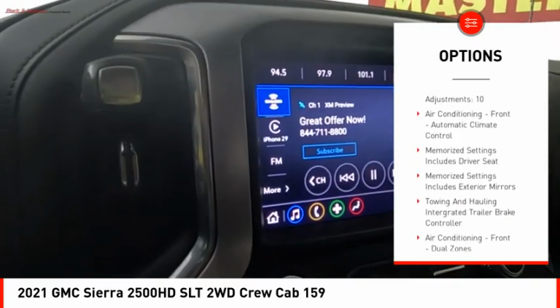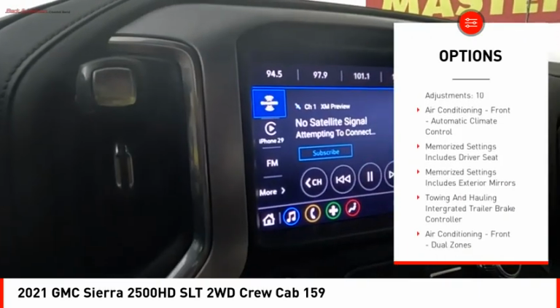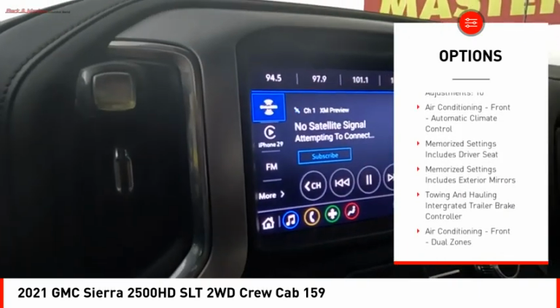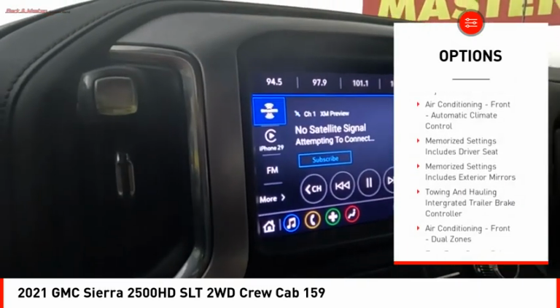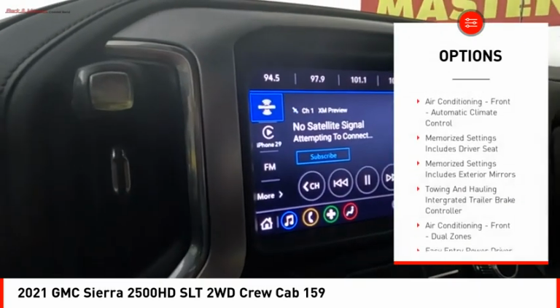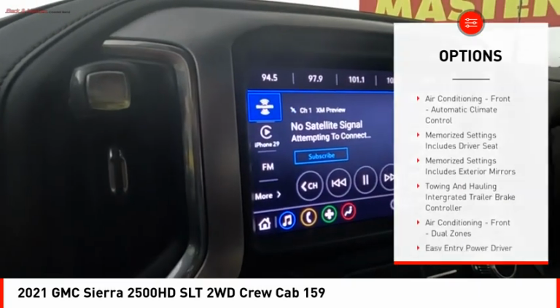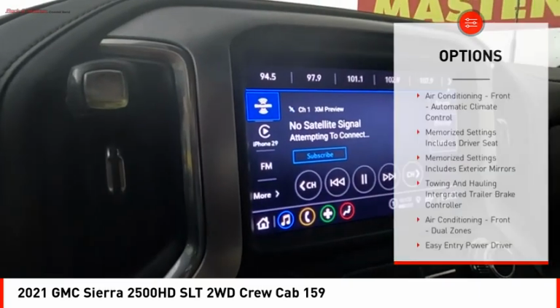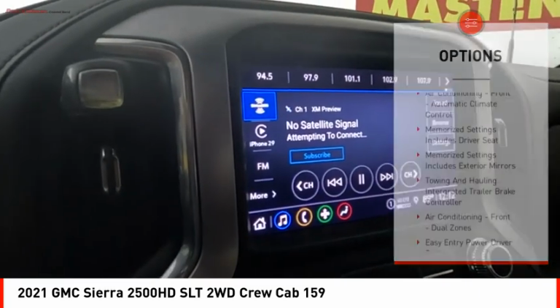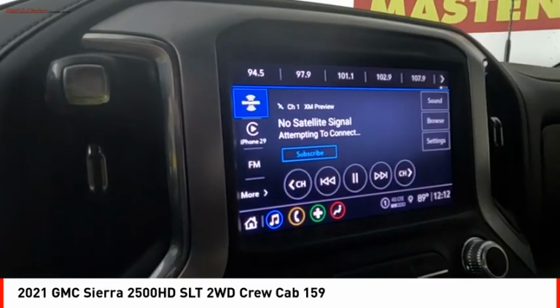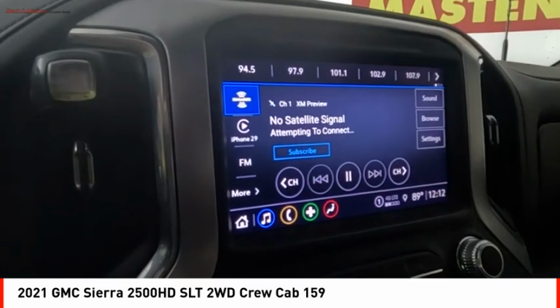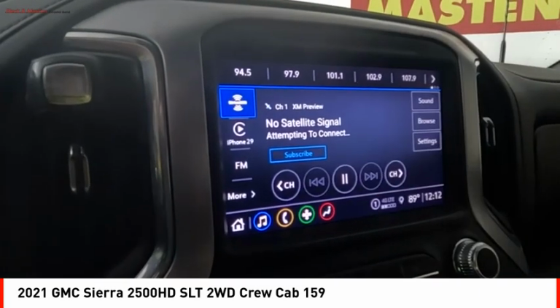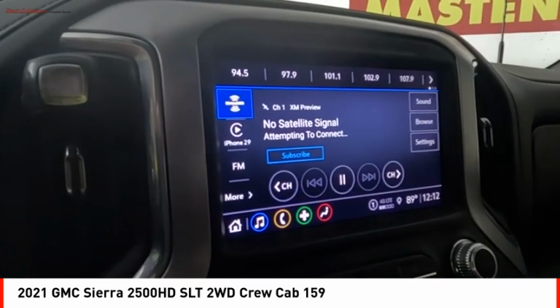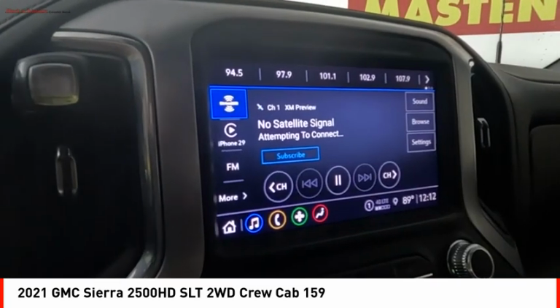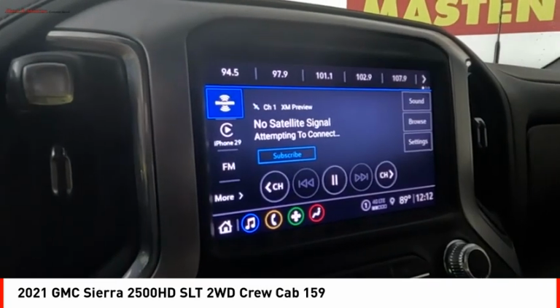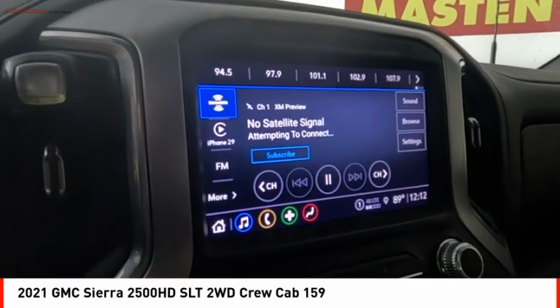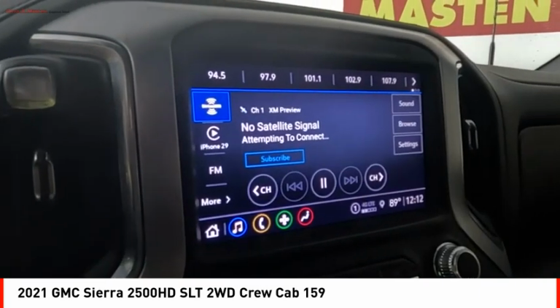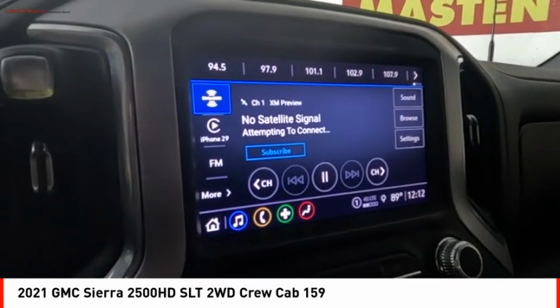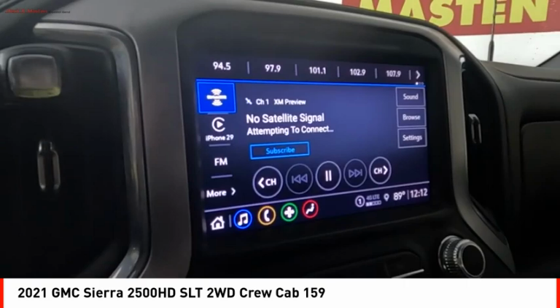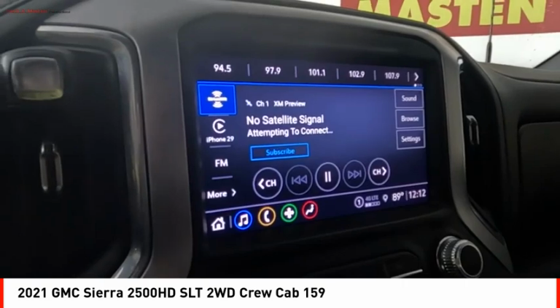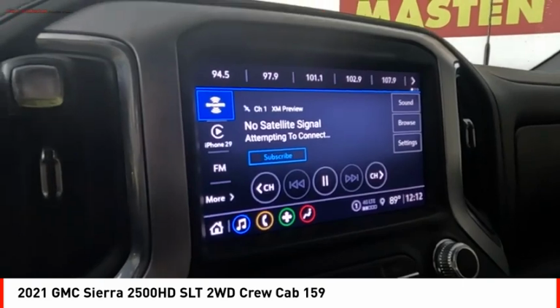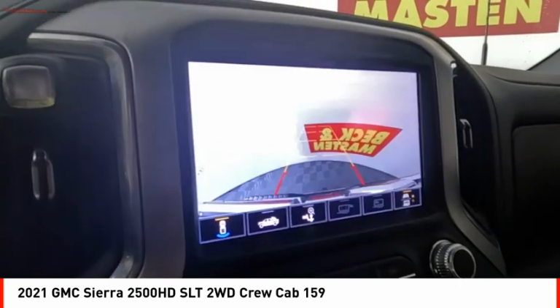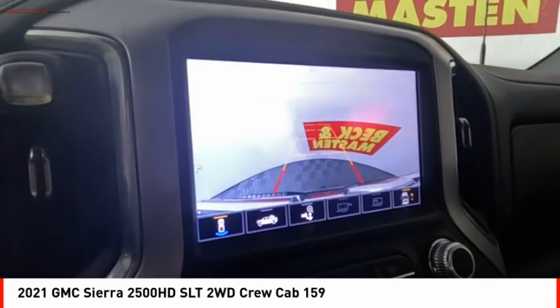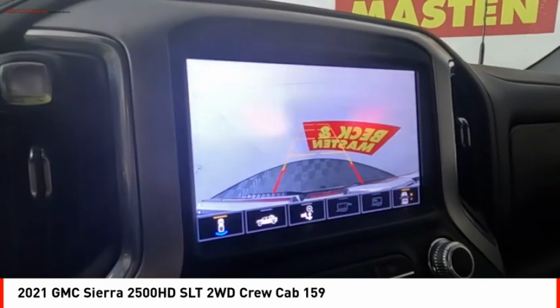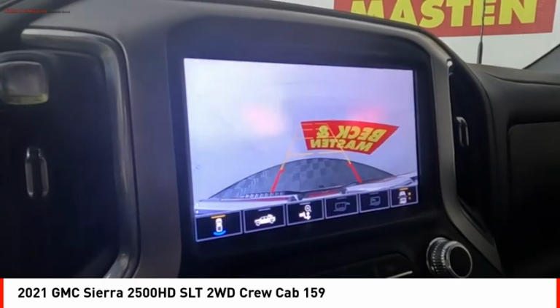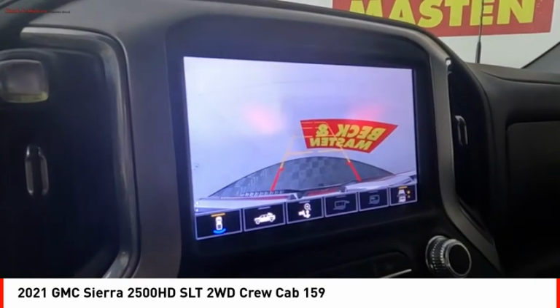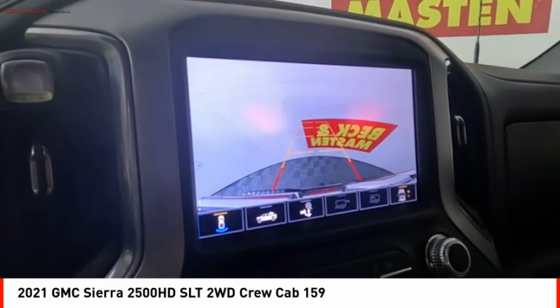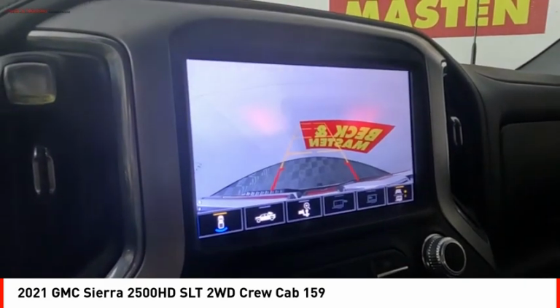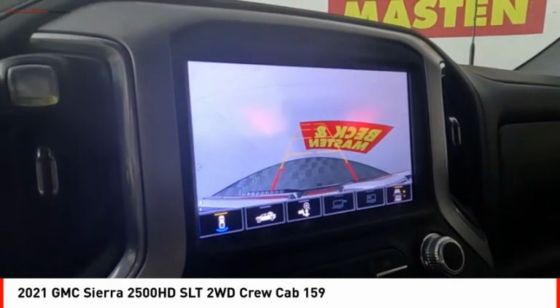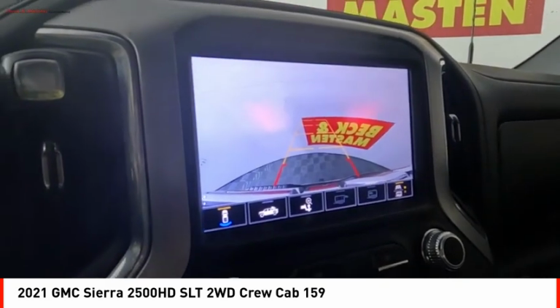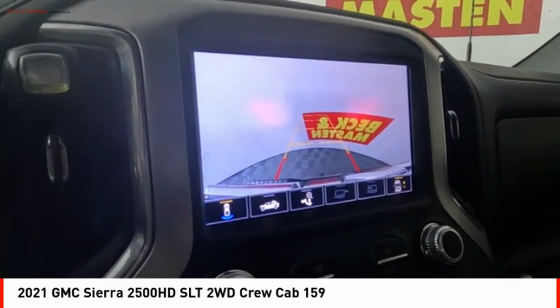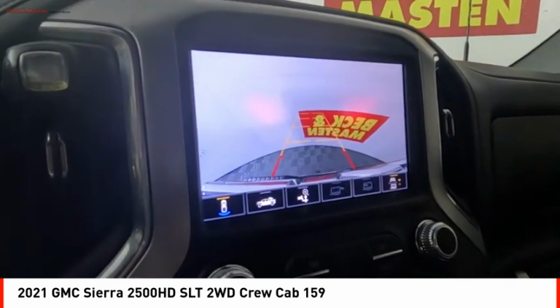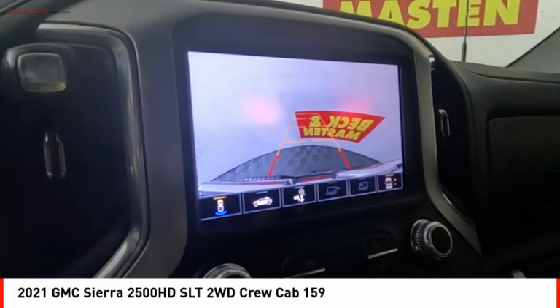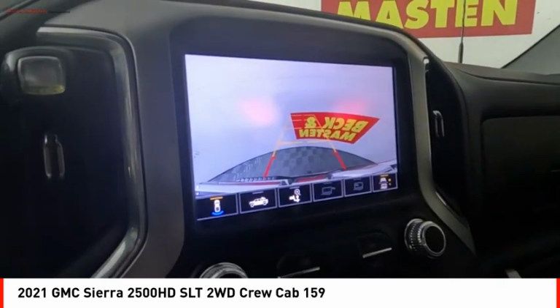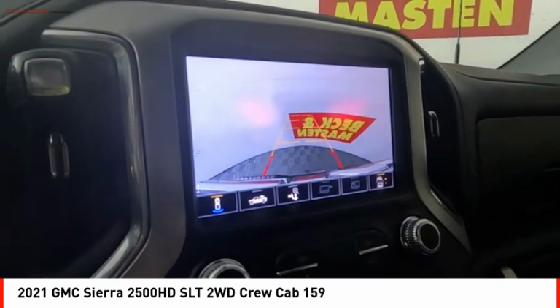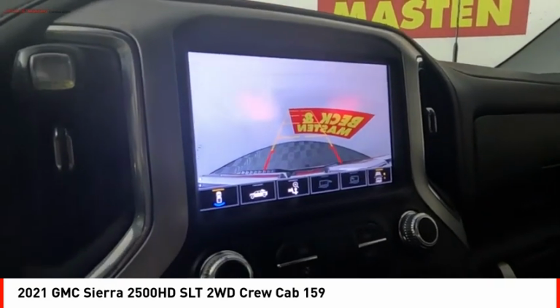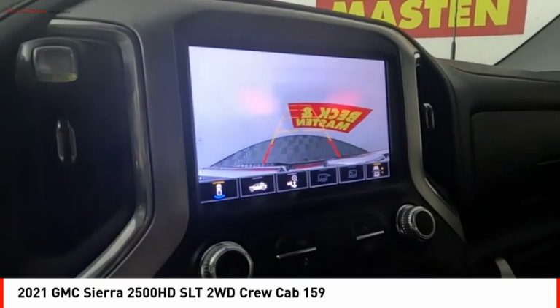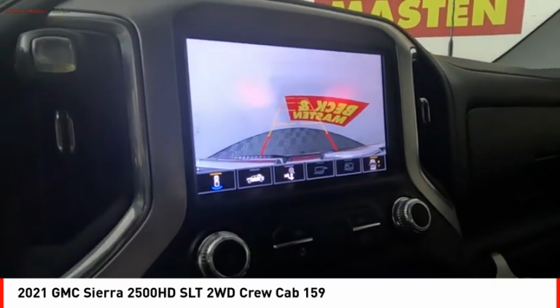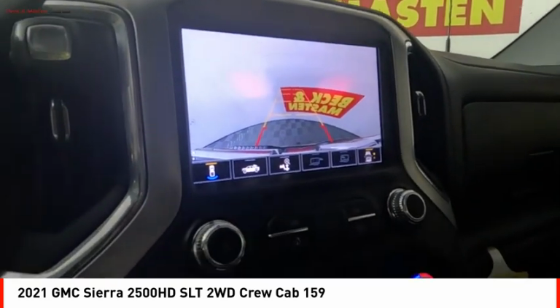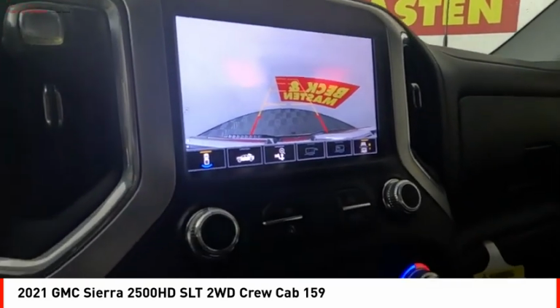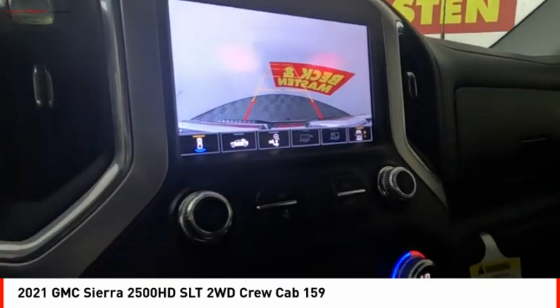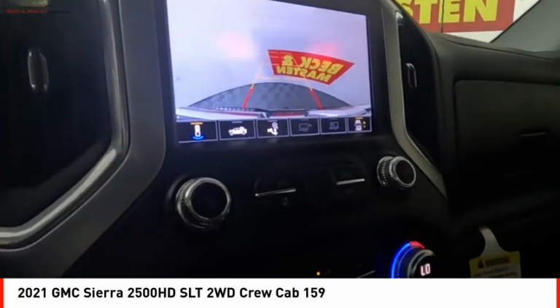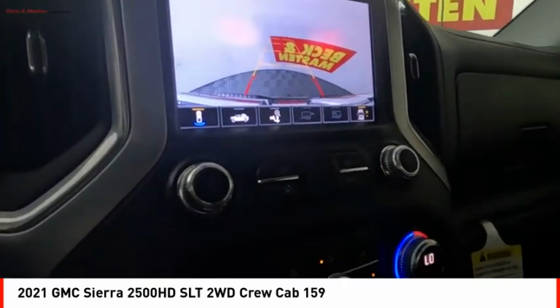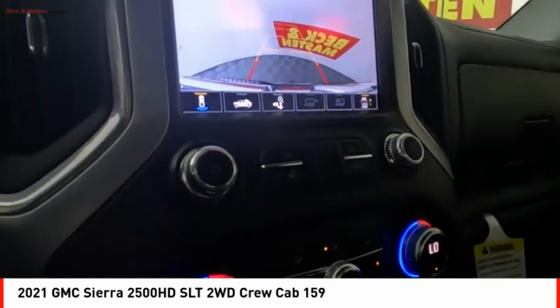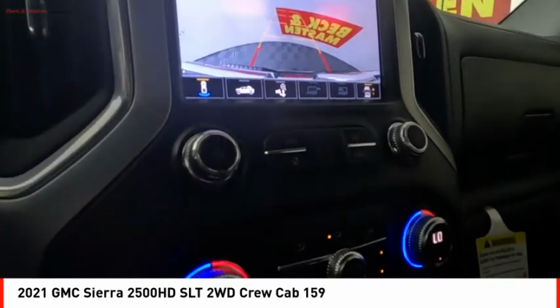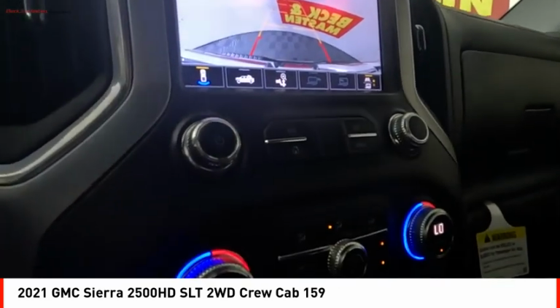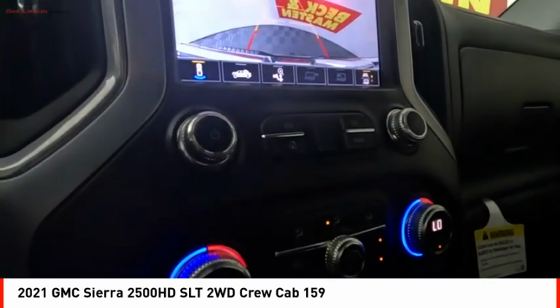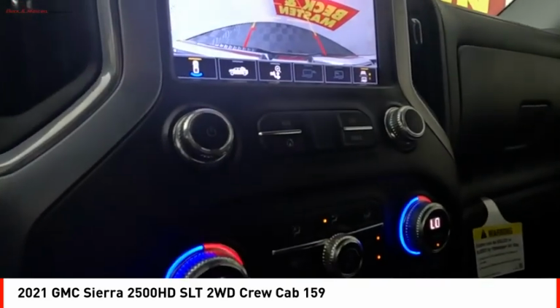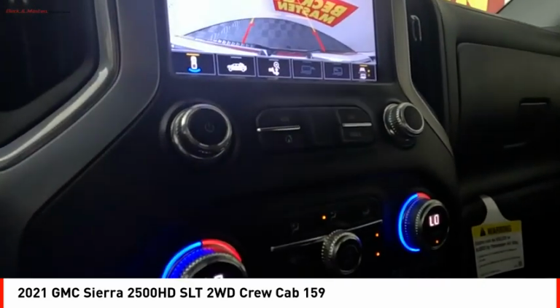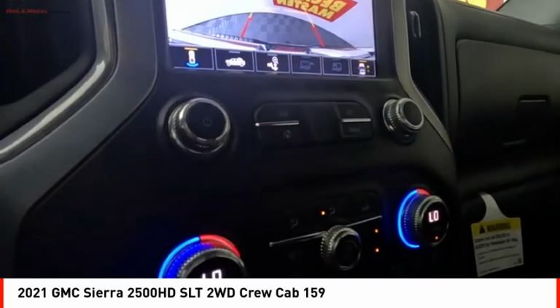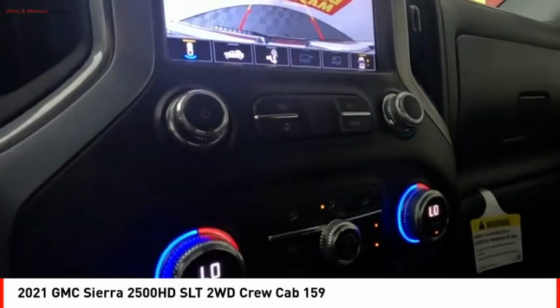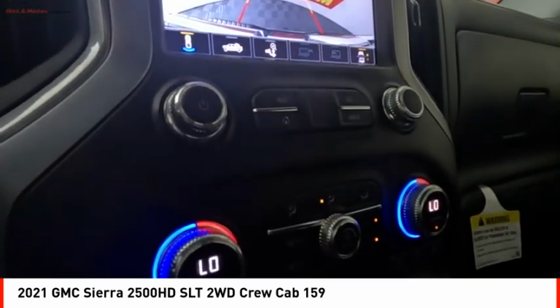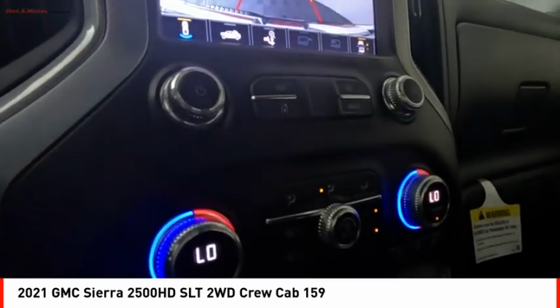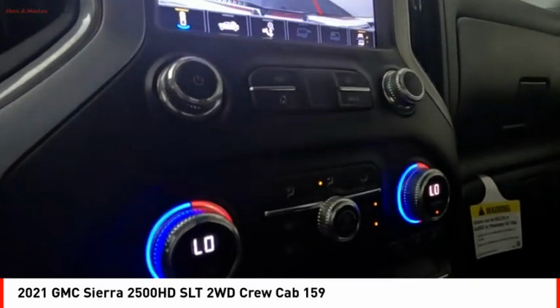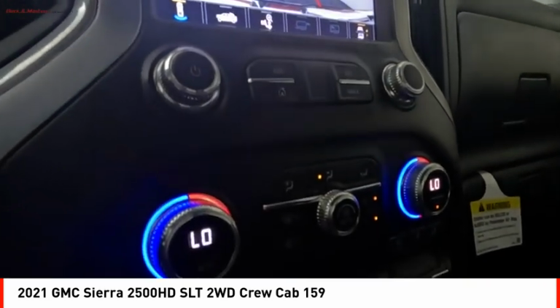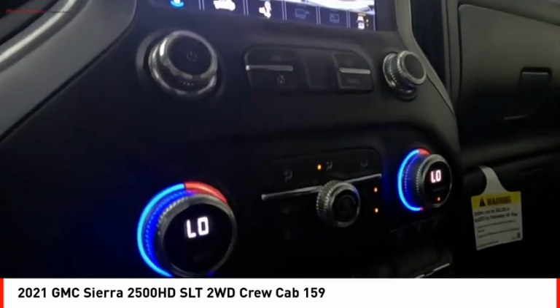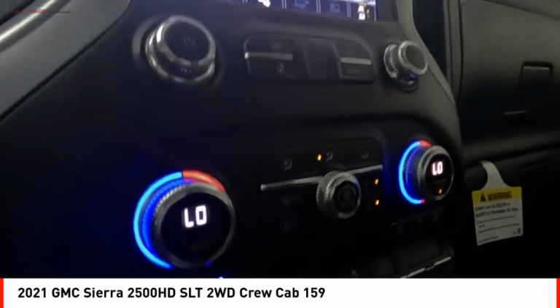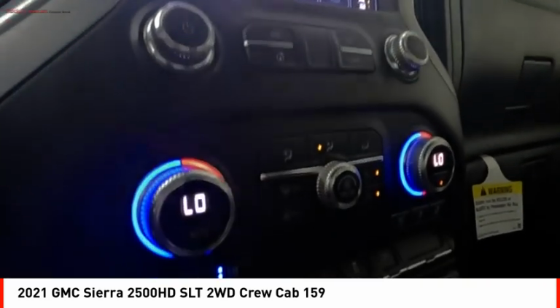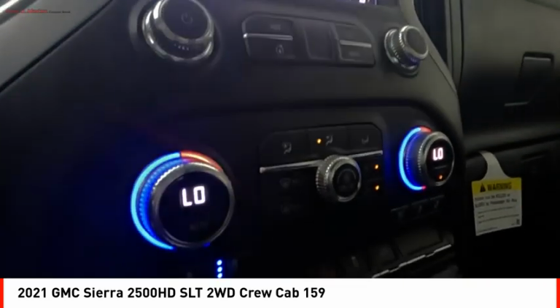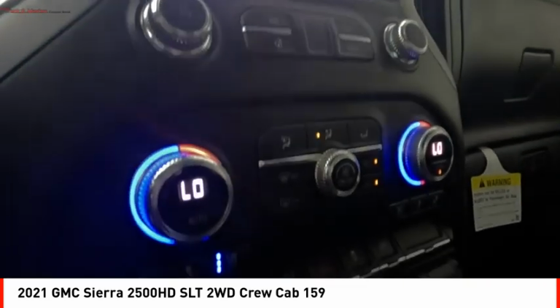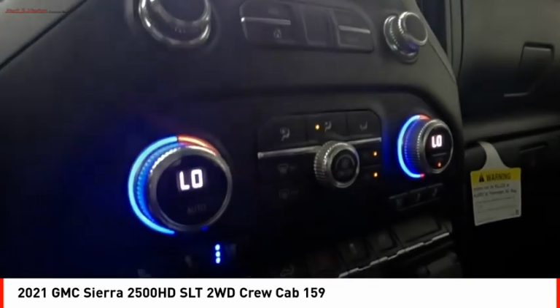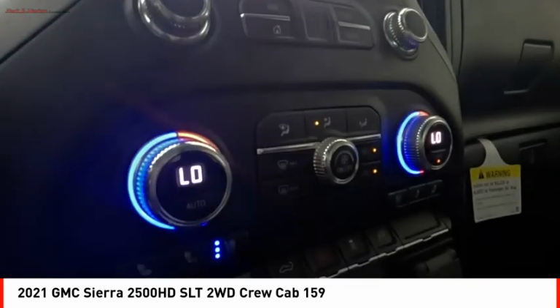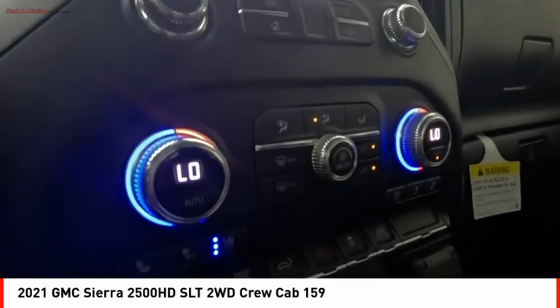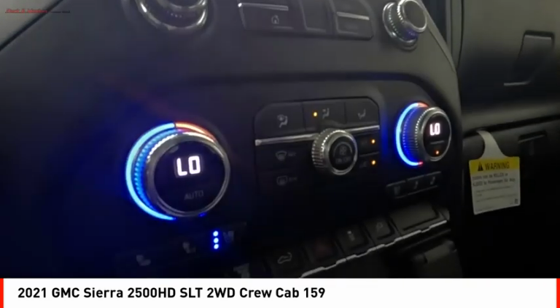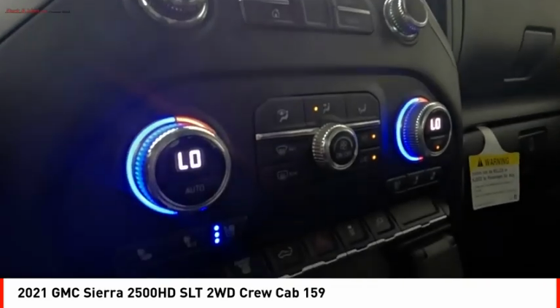Stability control, roll stability control, auxiliary transmission fluid cooler, braking assist, power brakes.